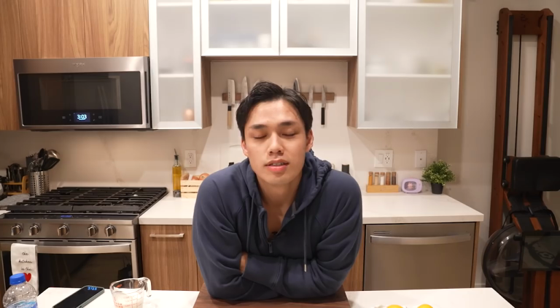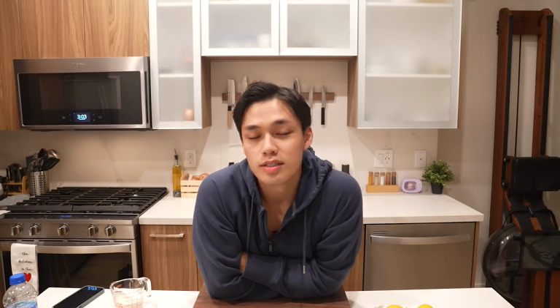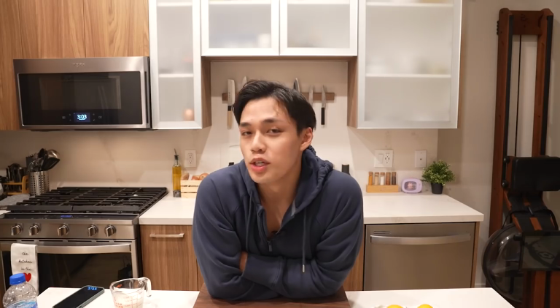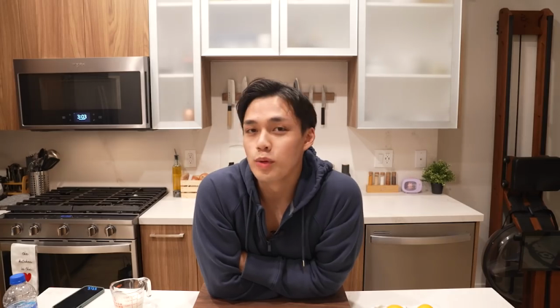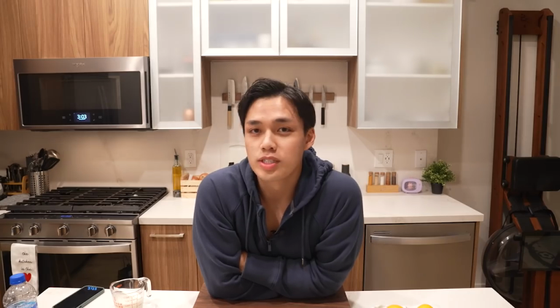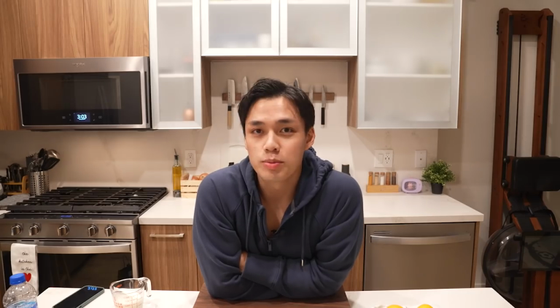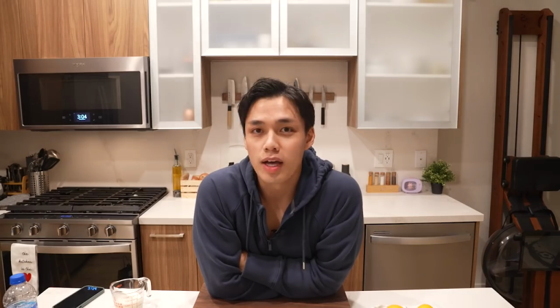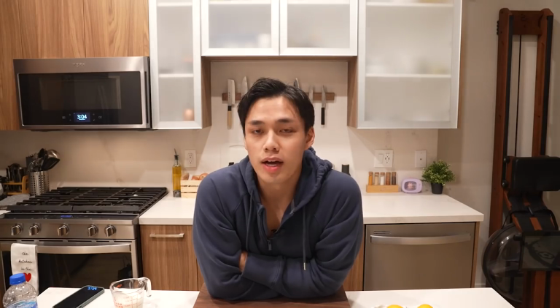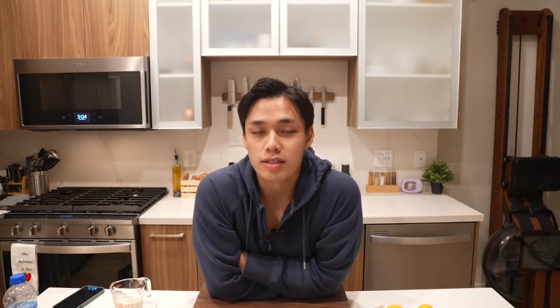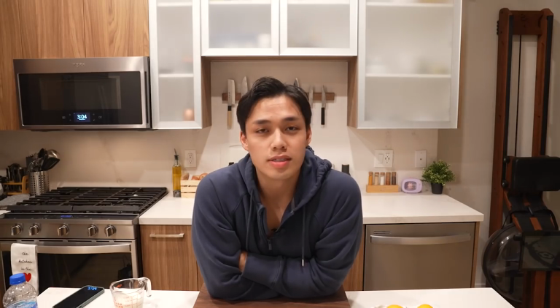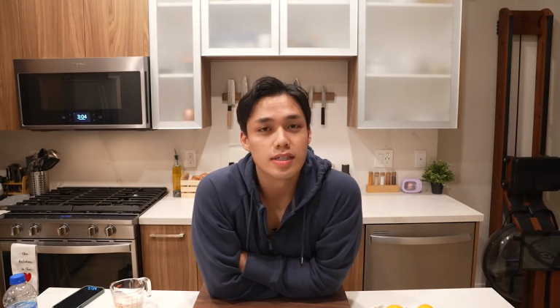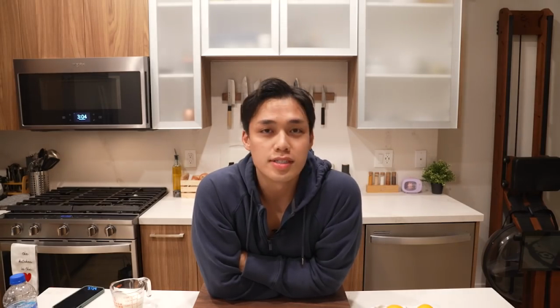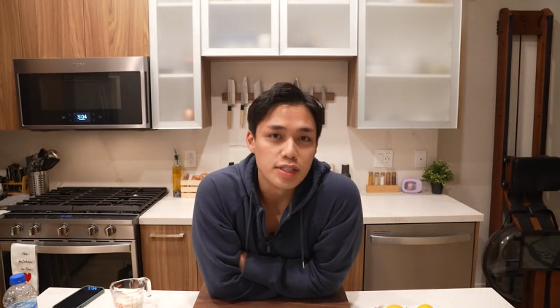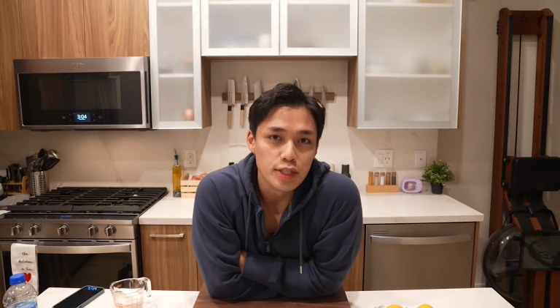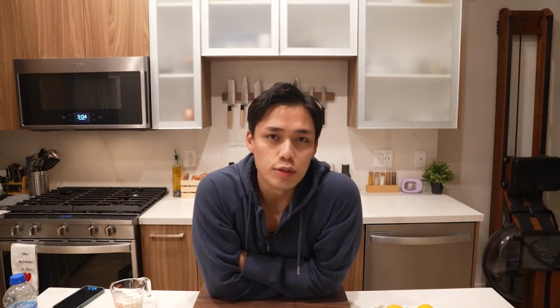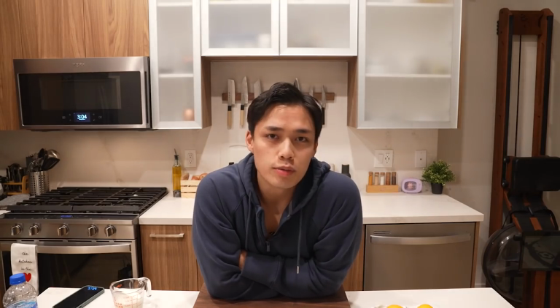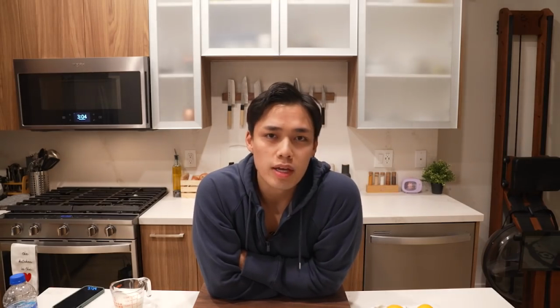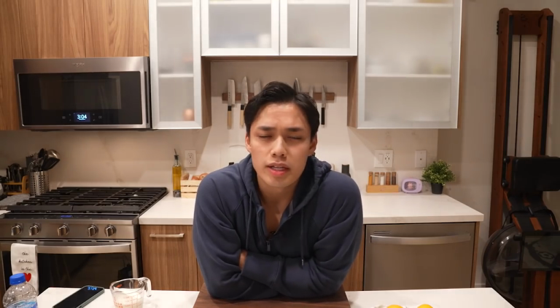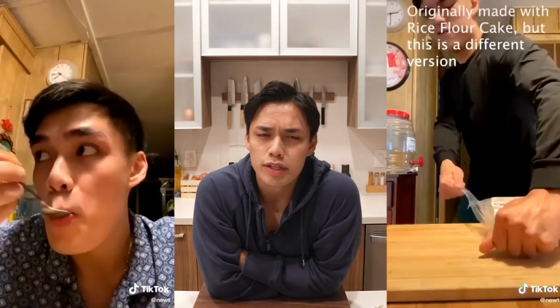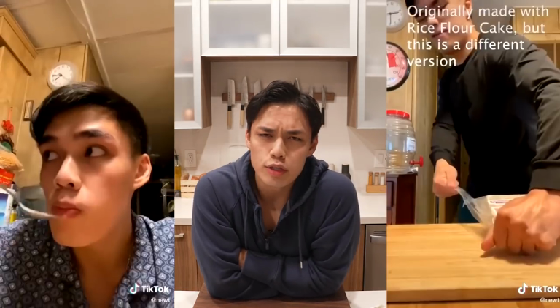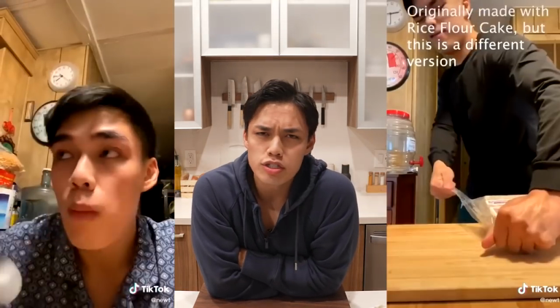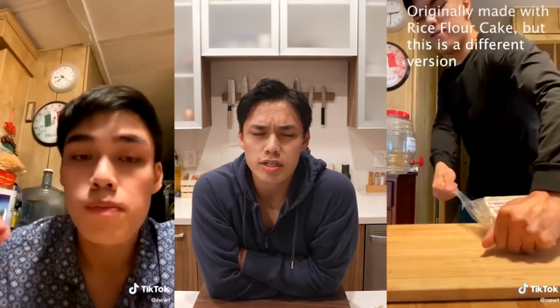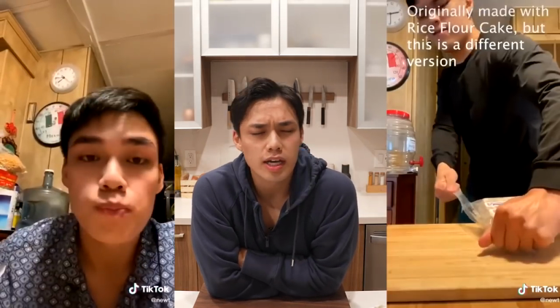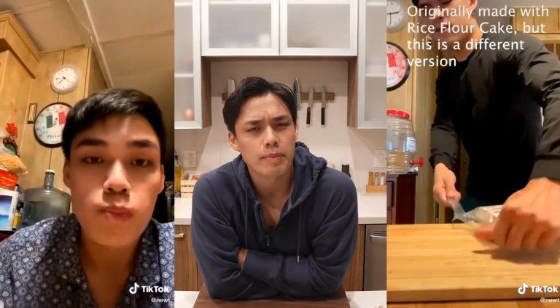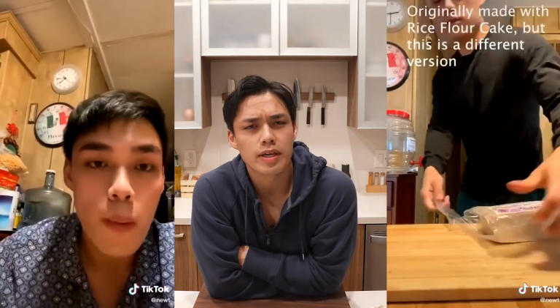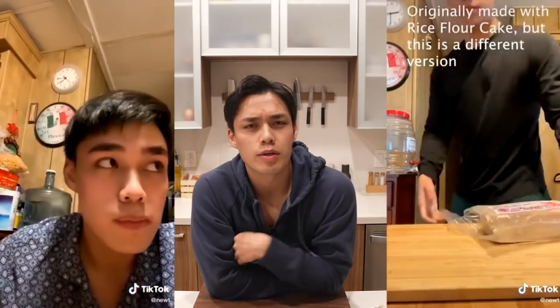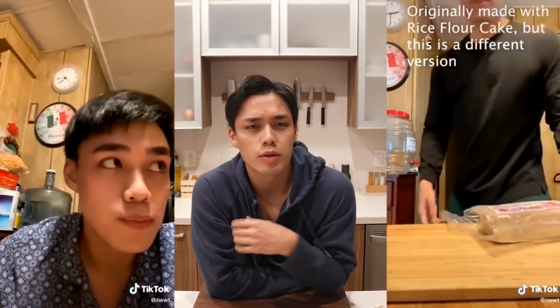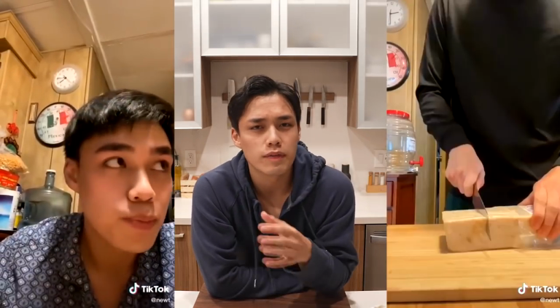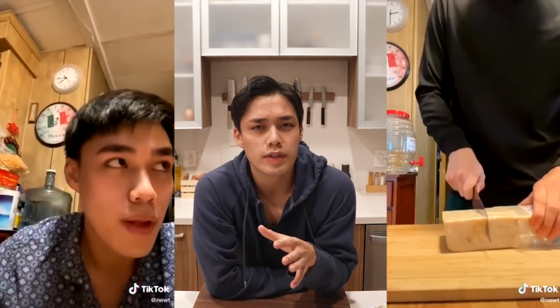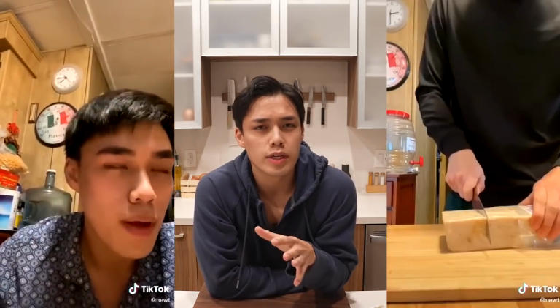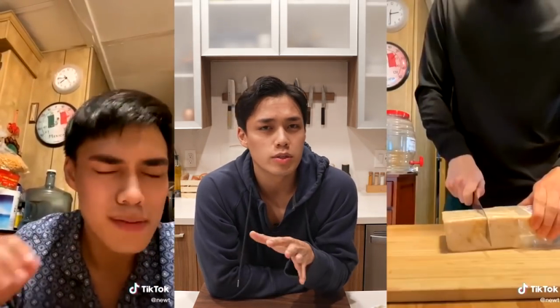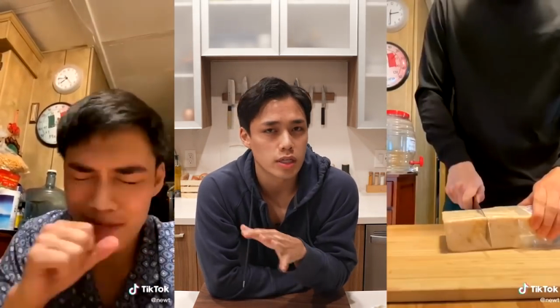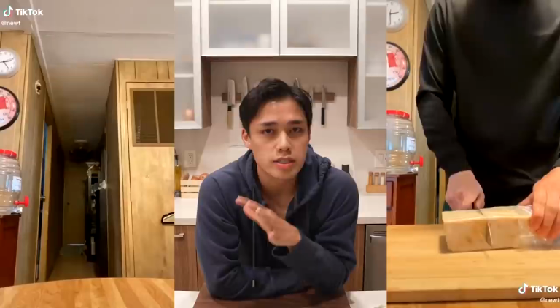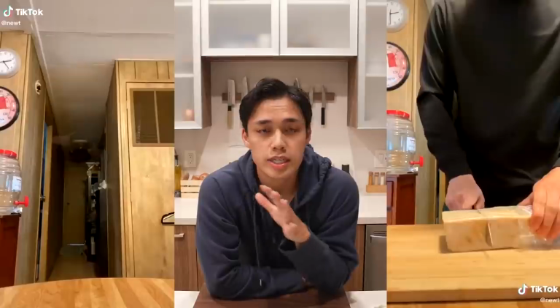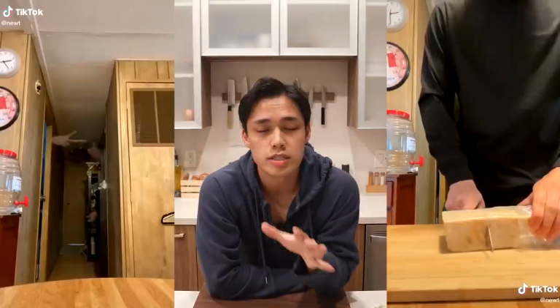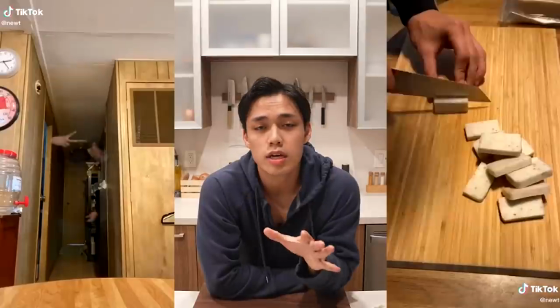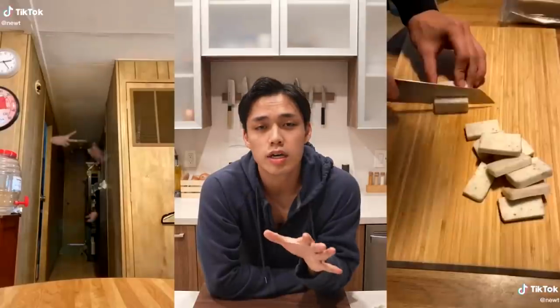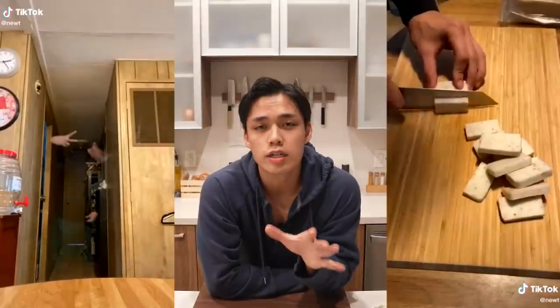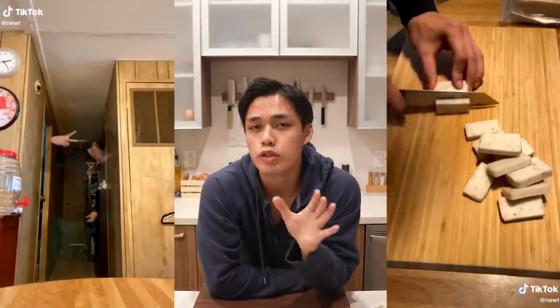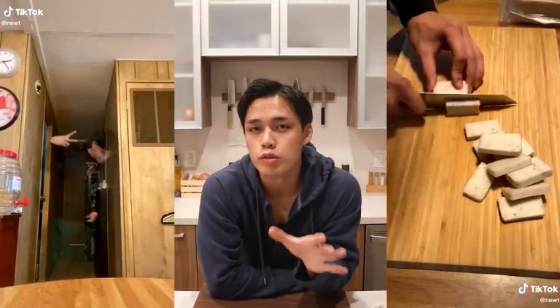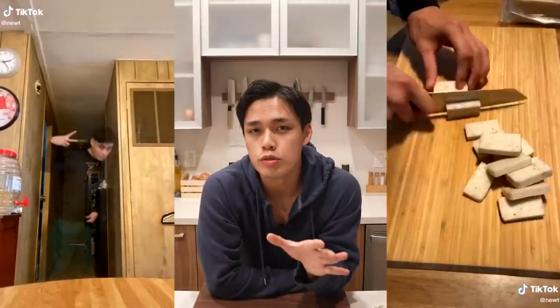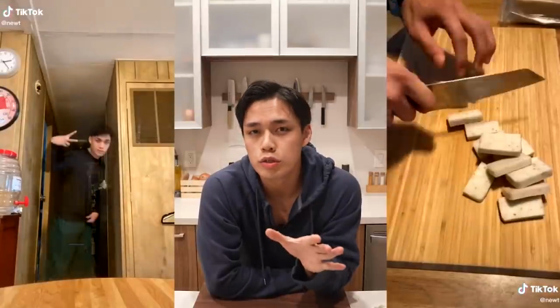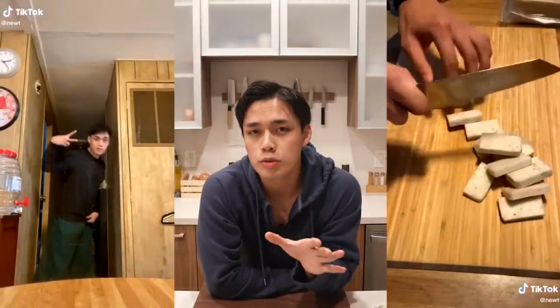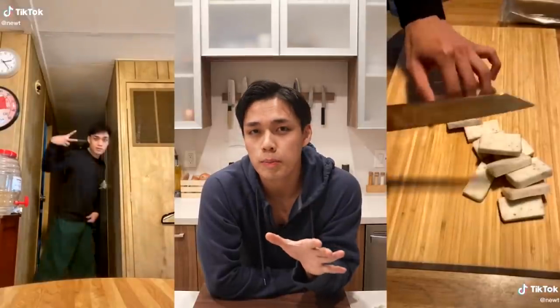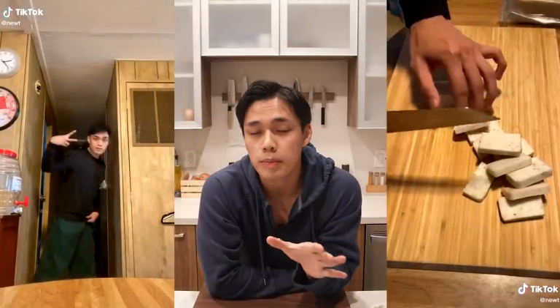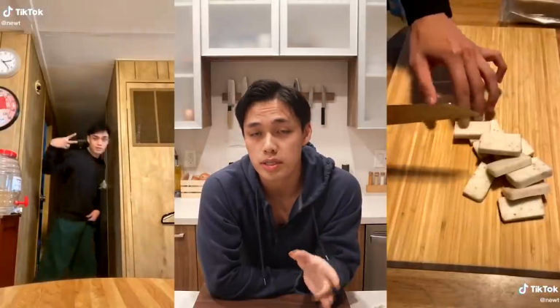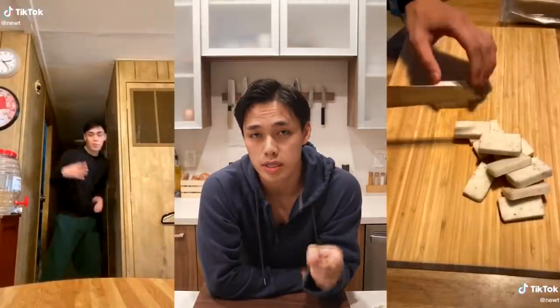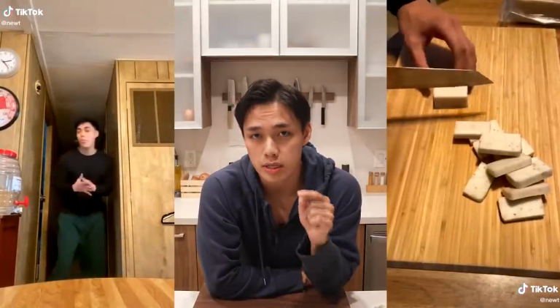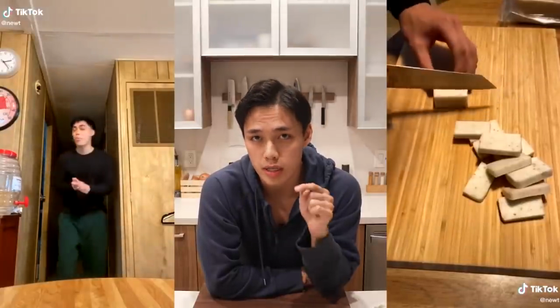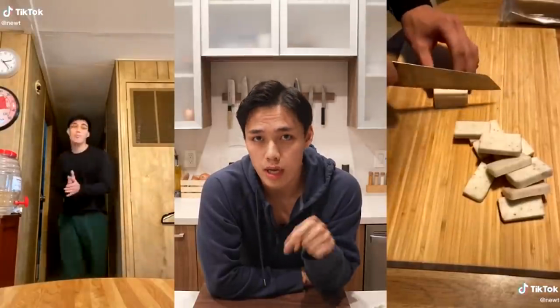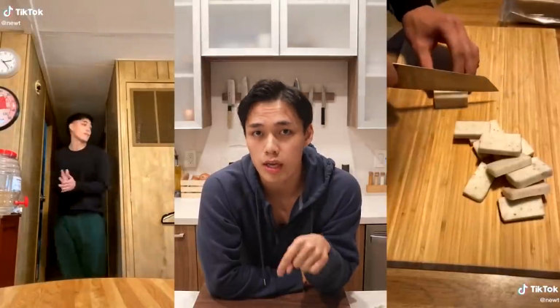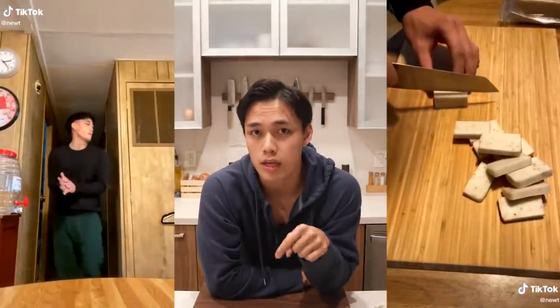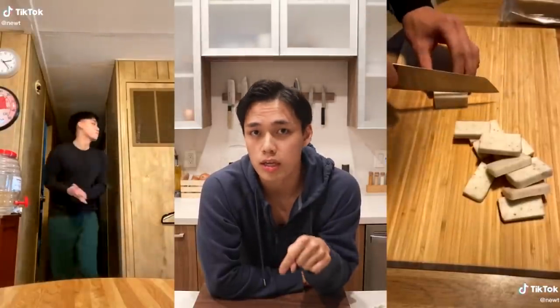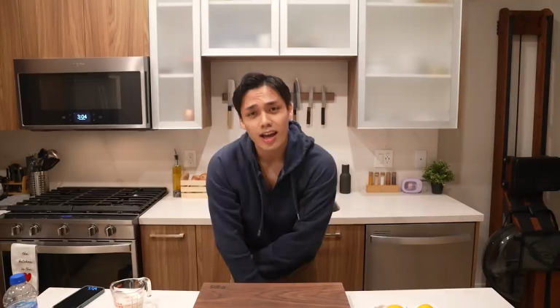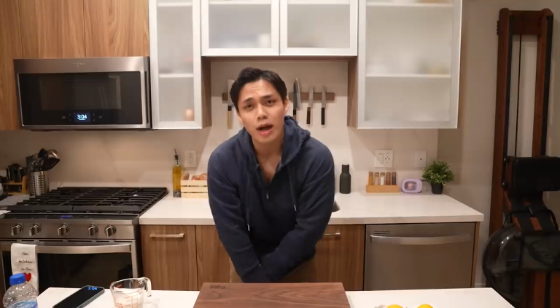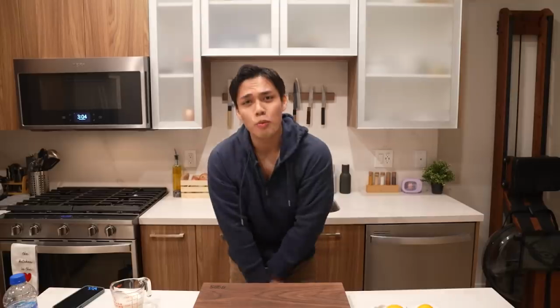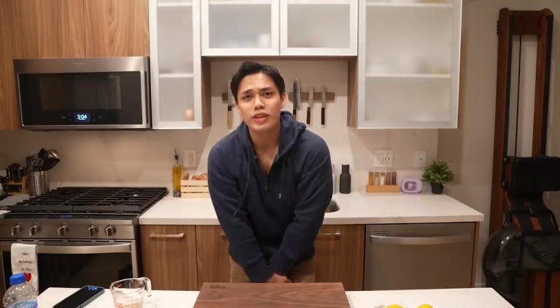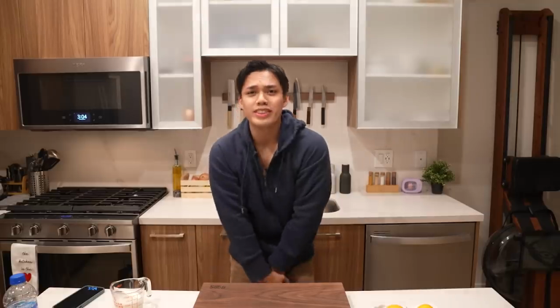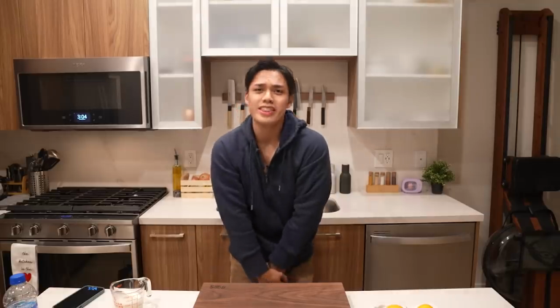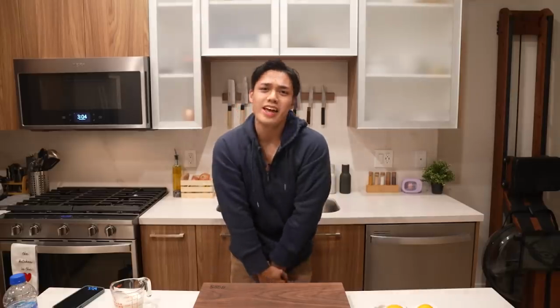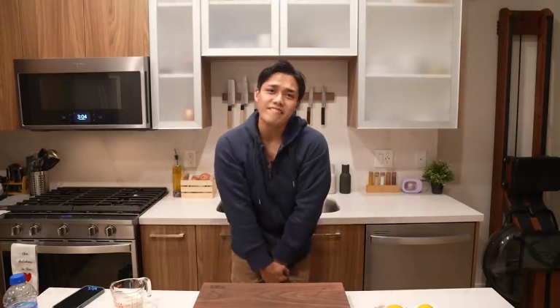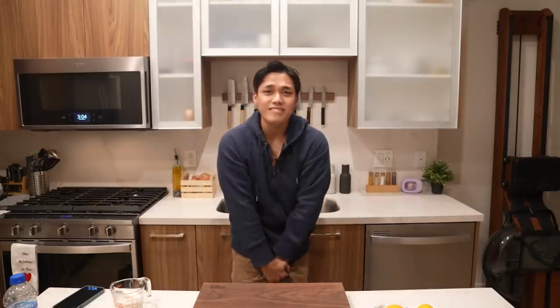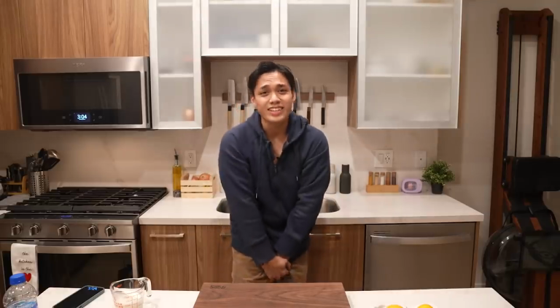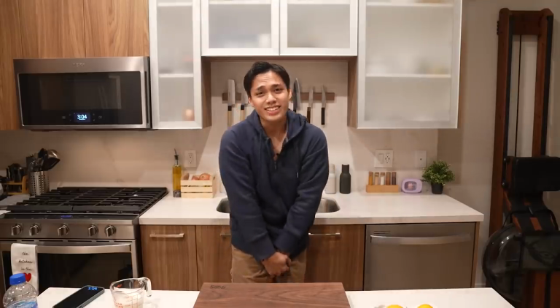Yo, what's up guys? It's Newt, and usually I make cooking videos on TikTok and YouTube, but today I'm with Netflix.